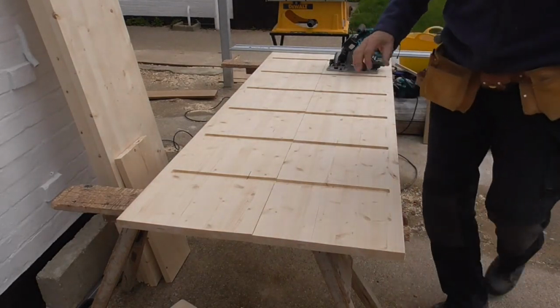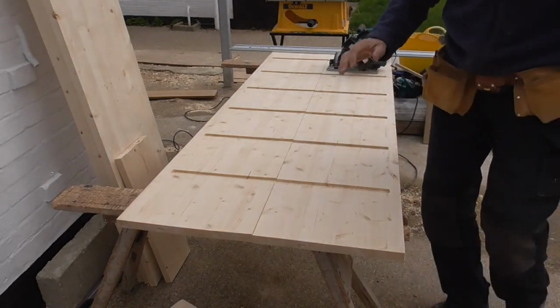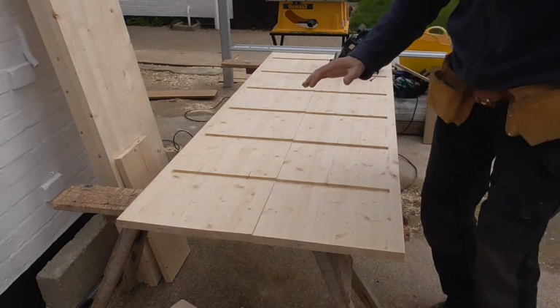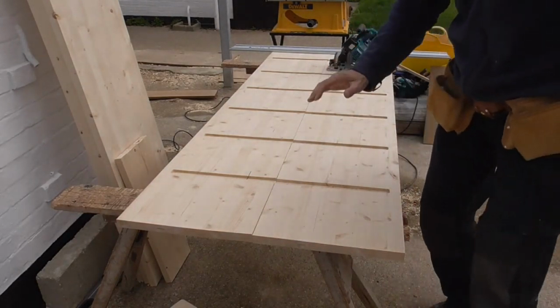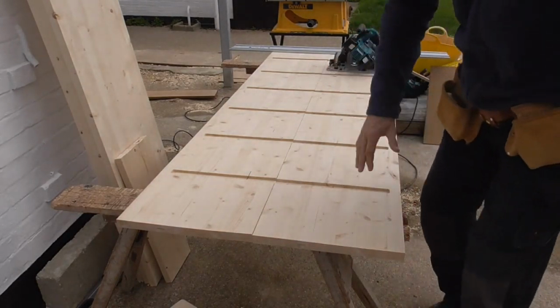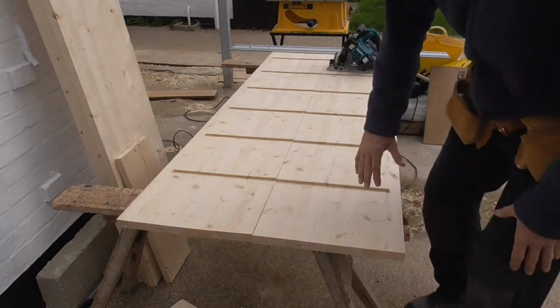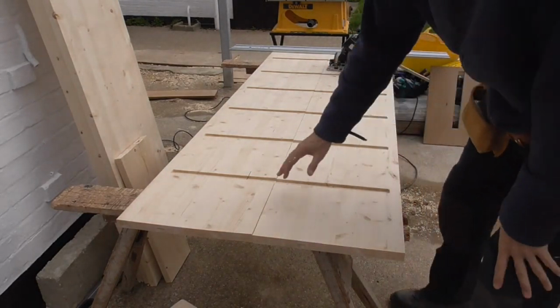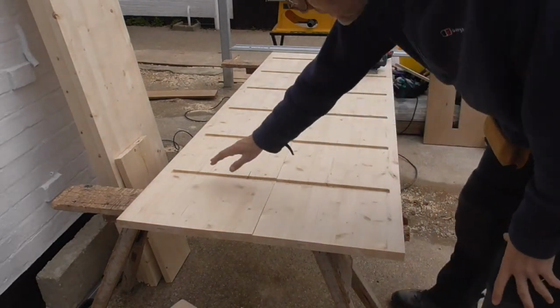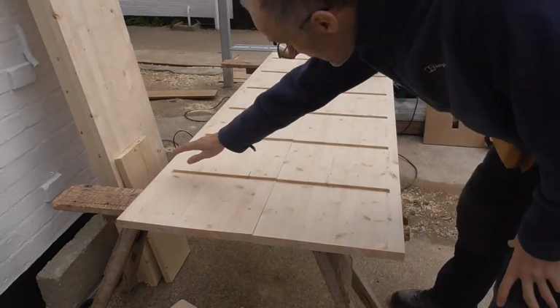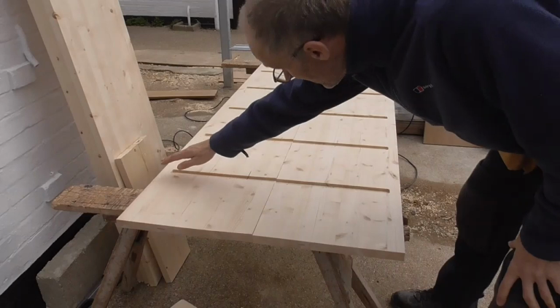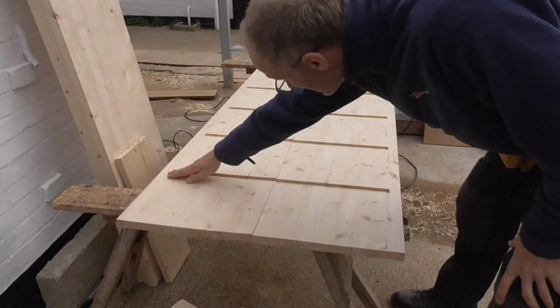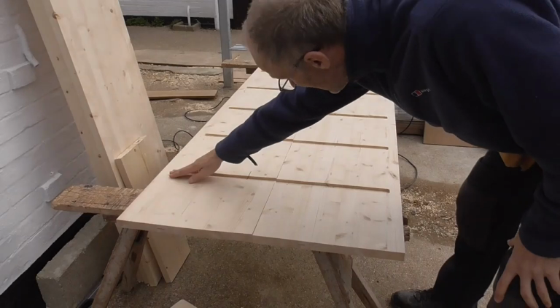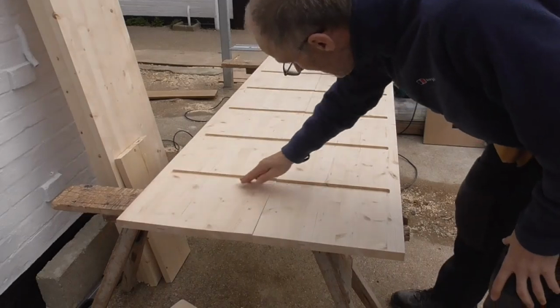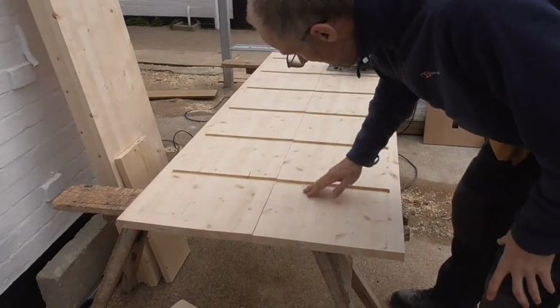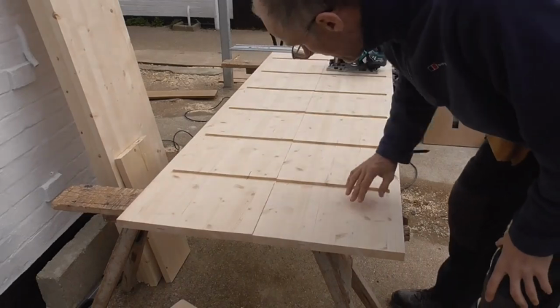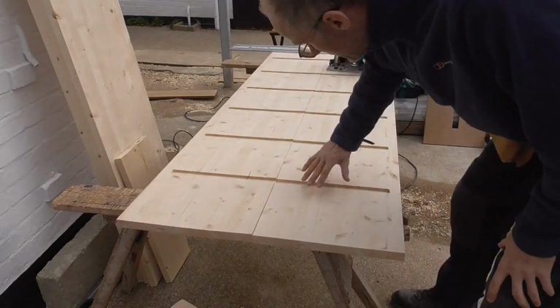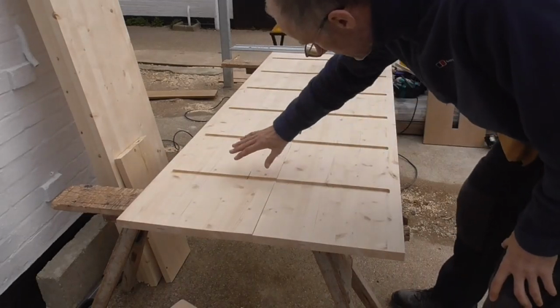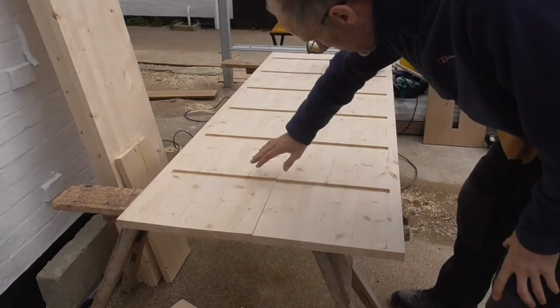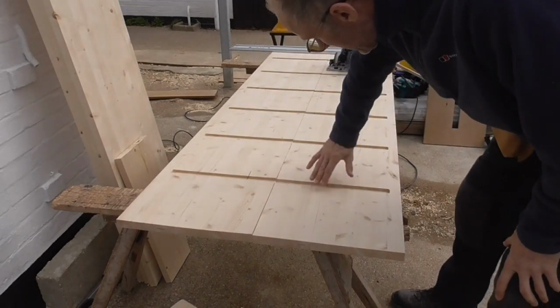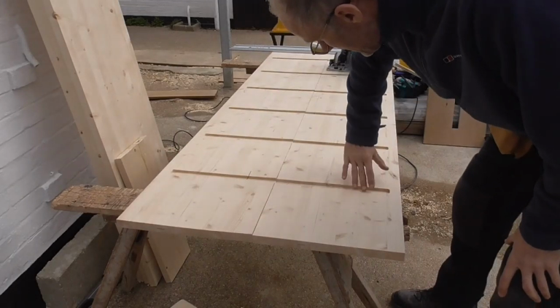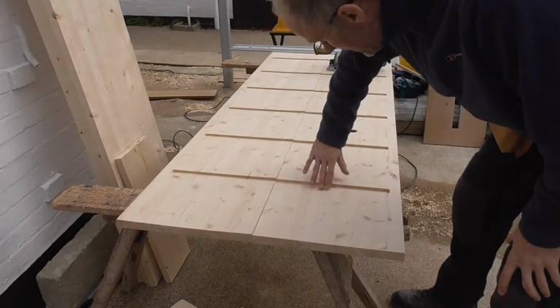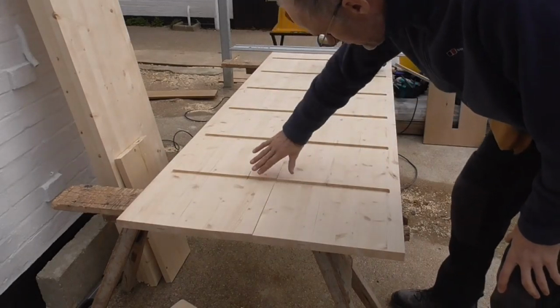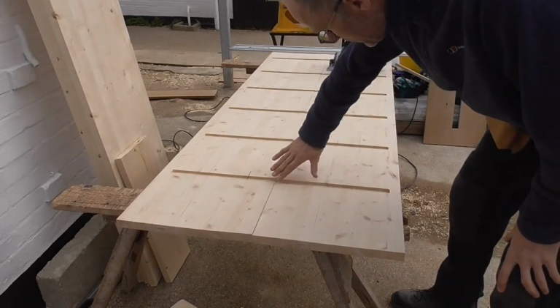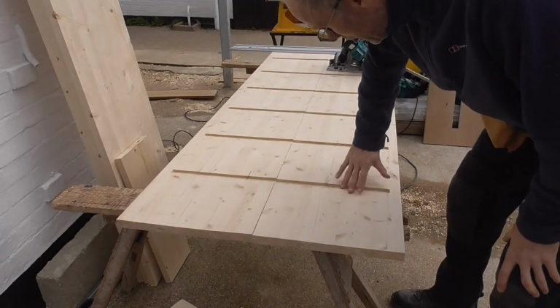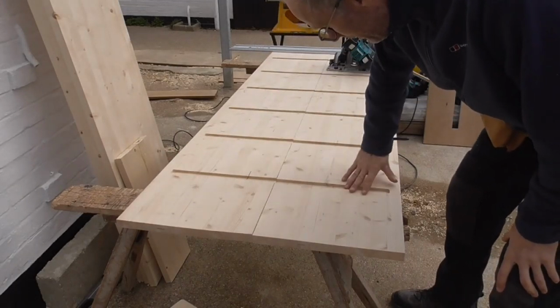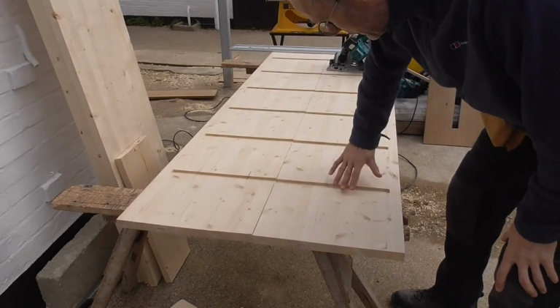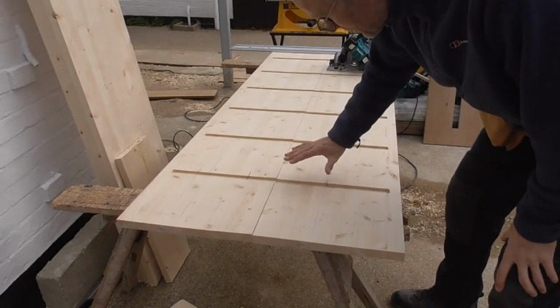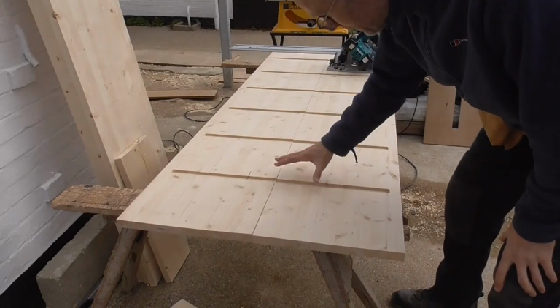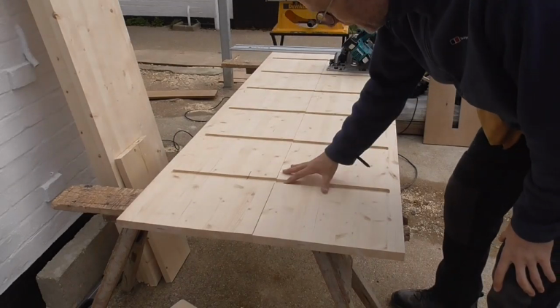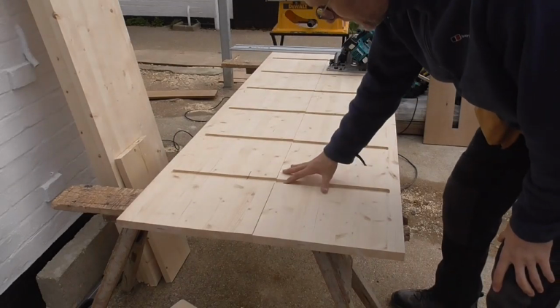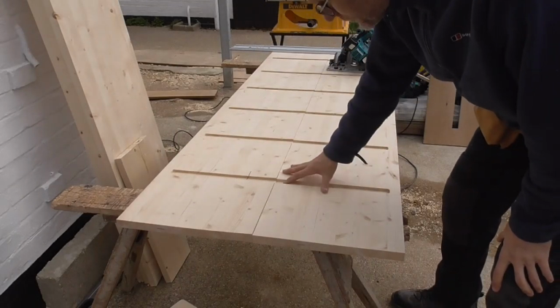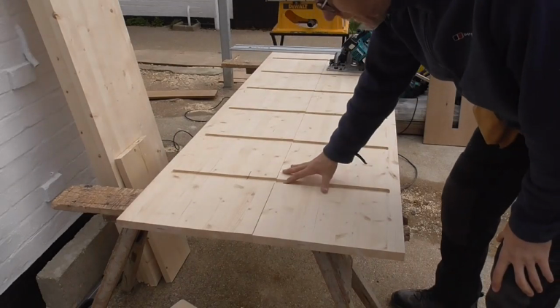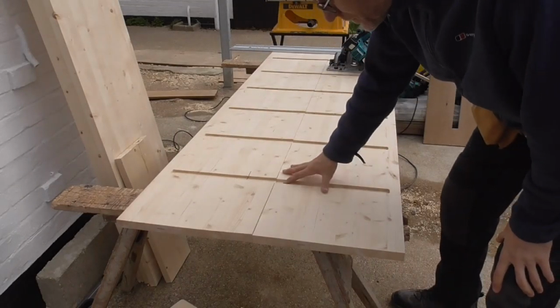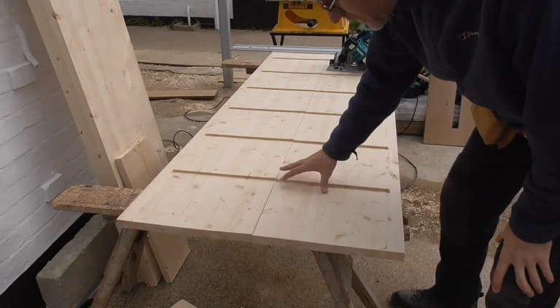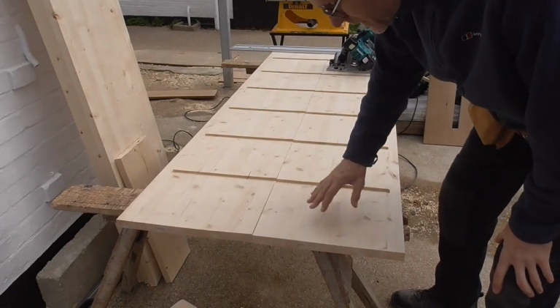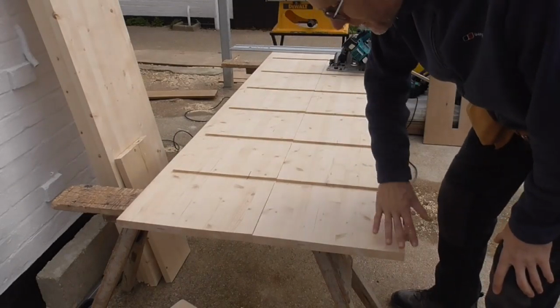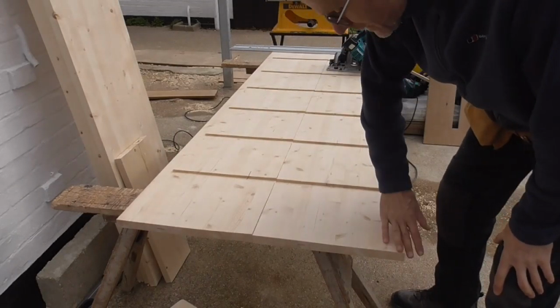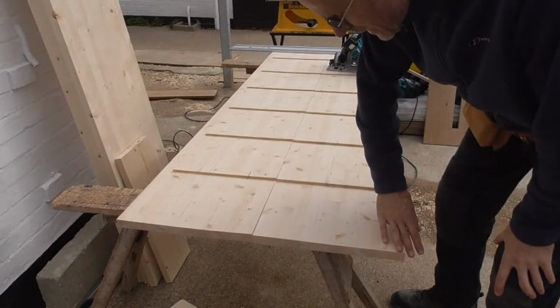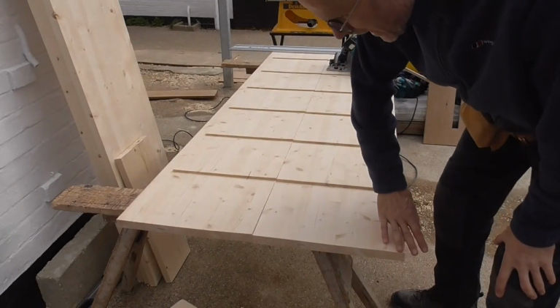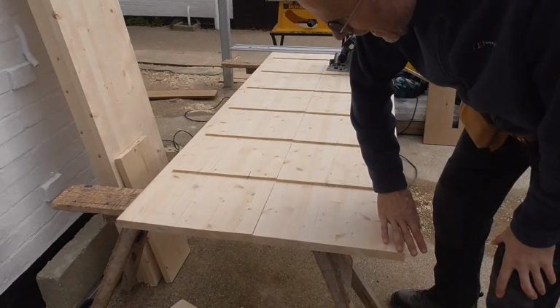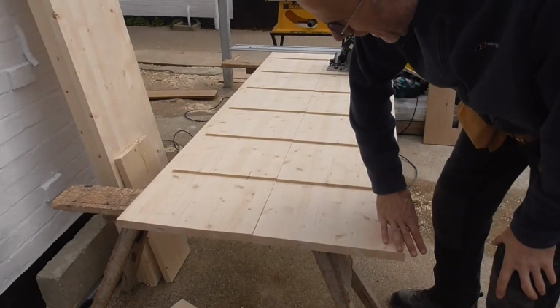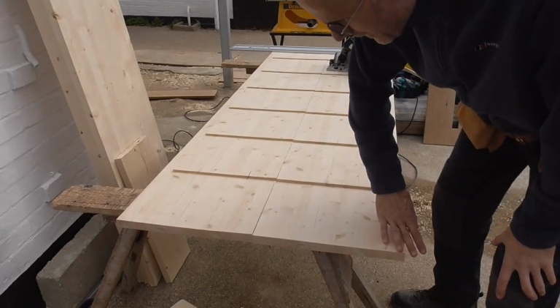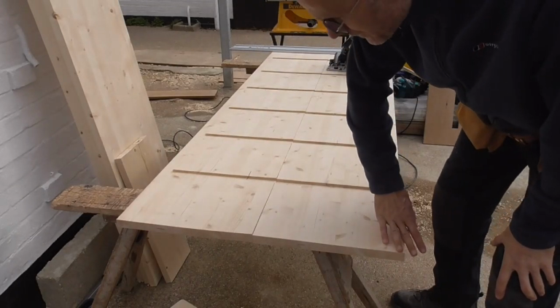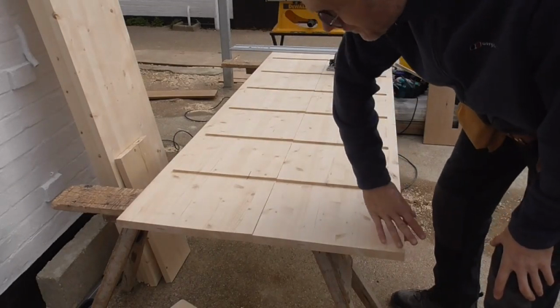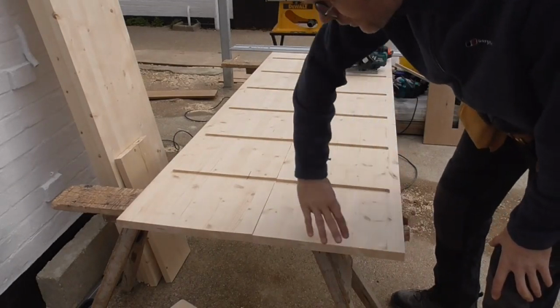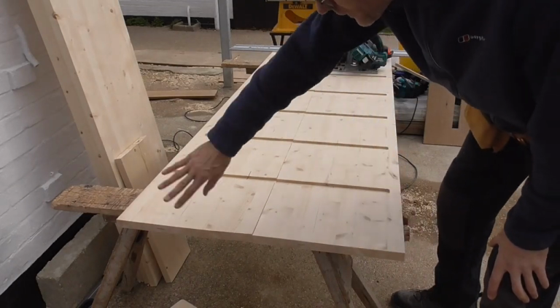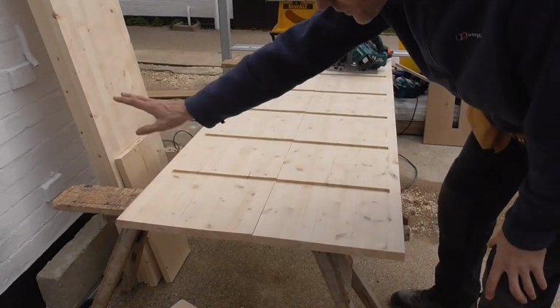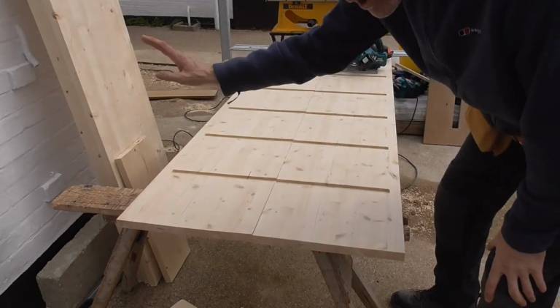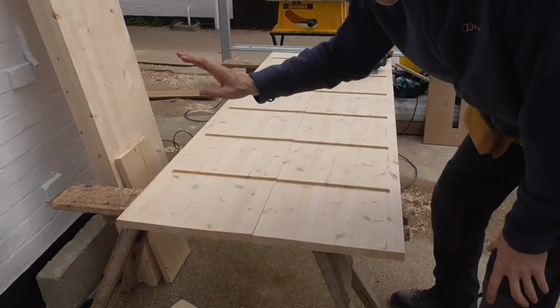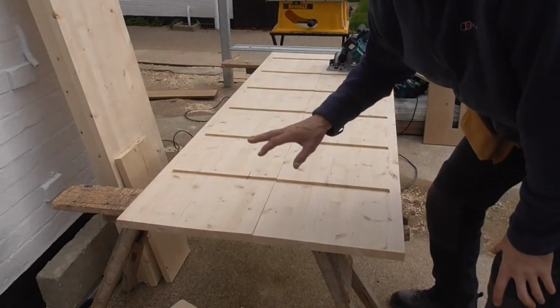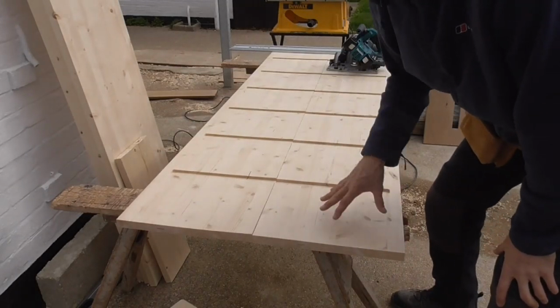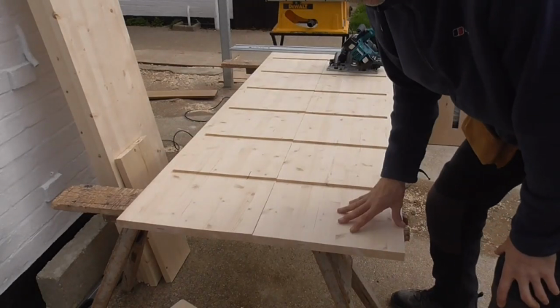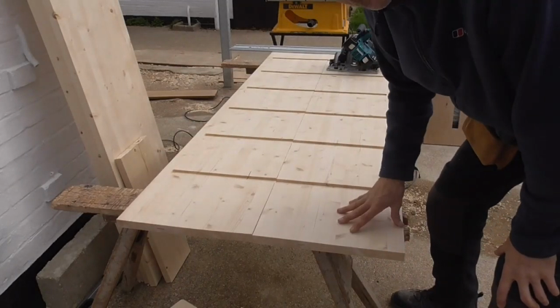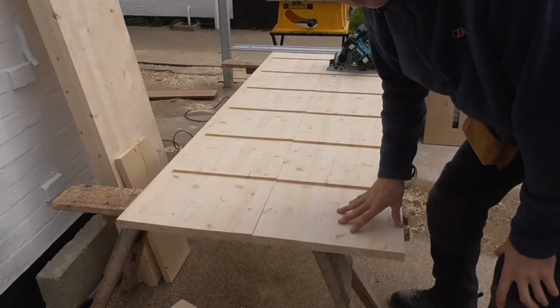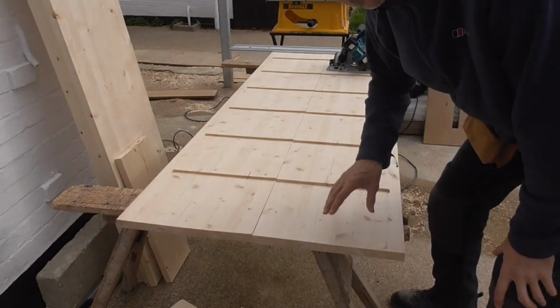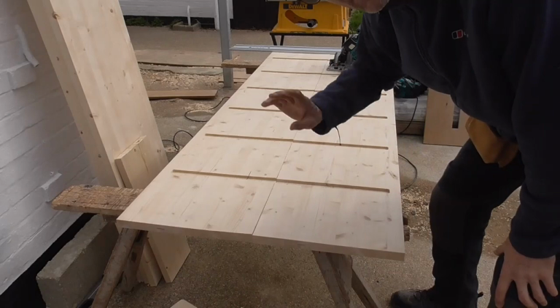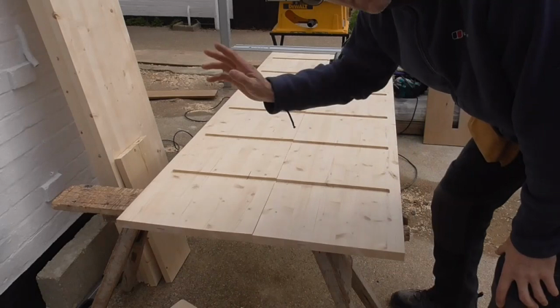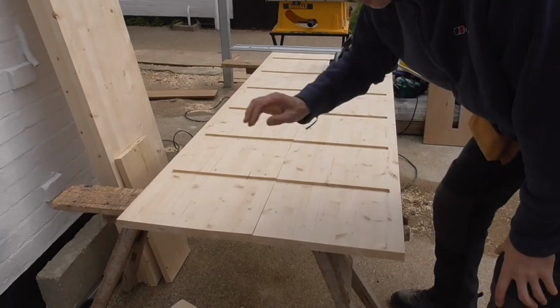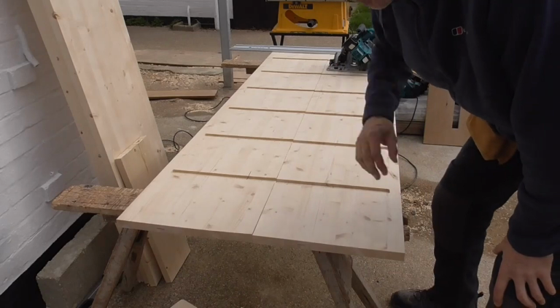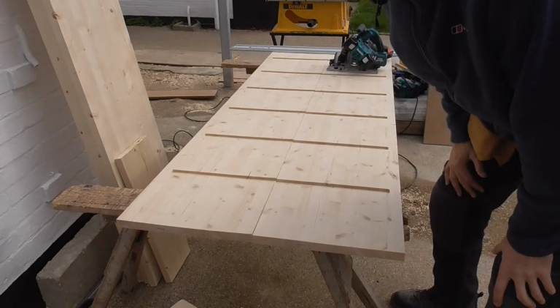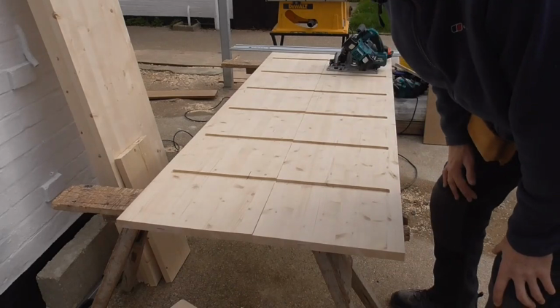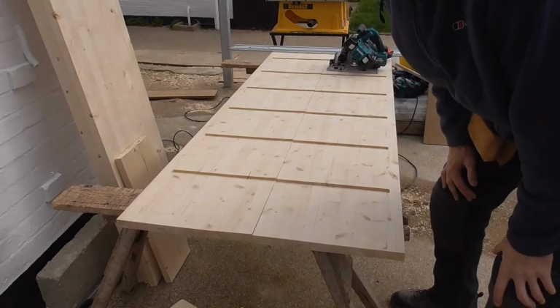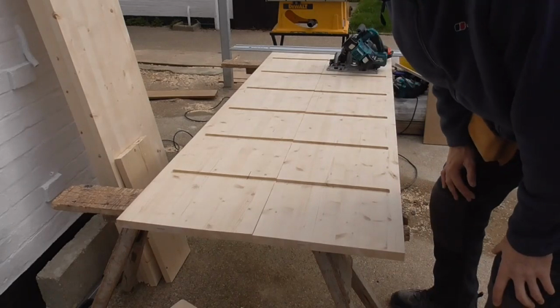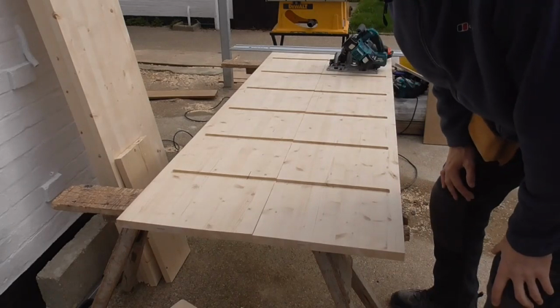Right, I'll just get a bit of sandpaper — just clean the sharp edges off these trenches and knock the sharp edges off with the block plane — and then start working on the shelves.